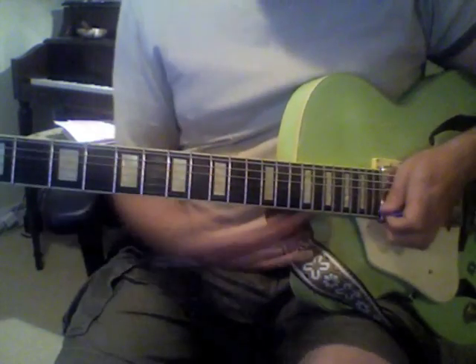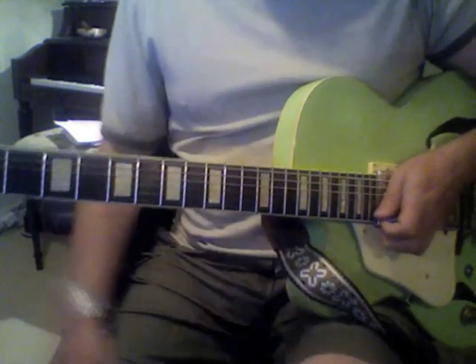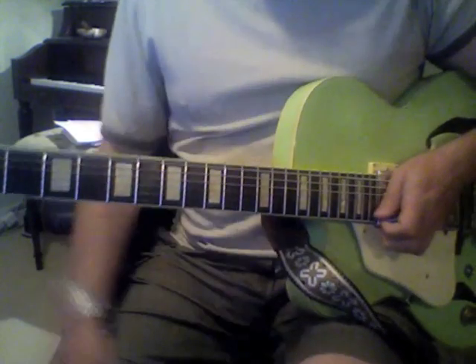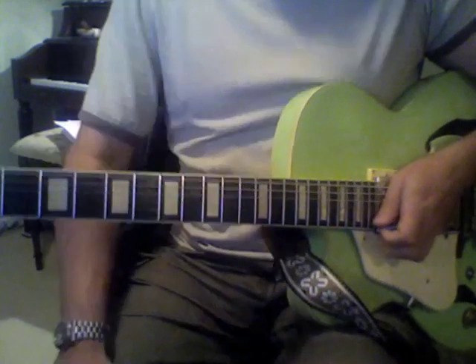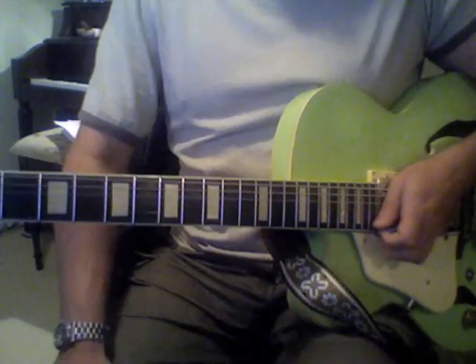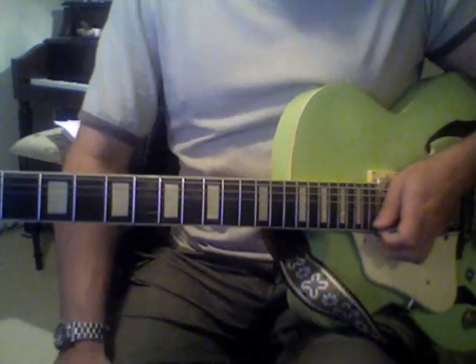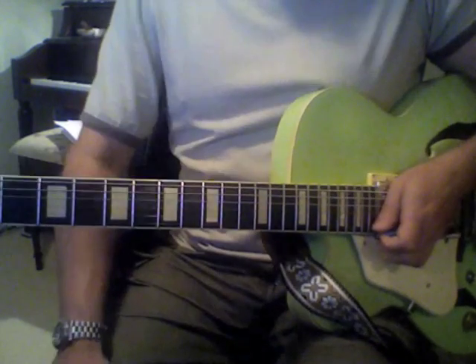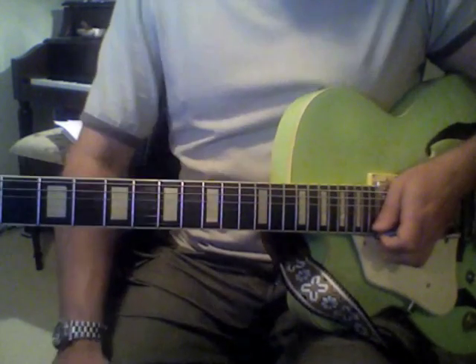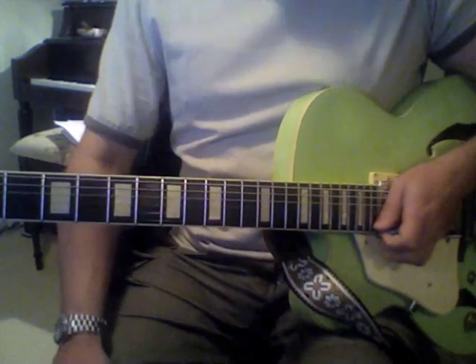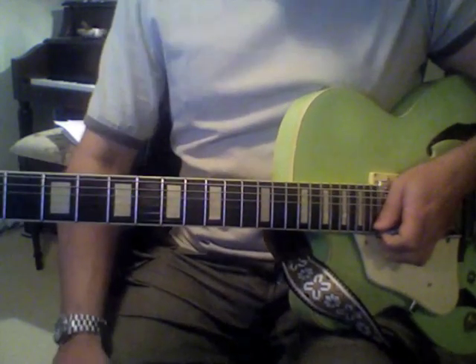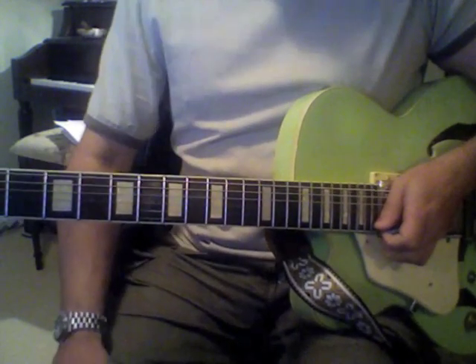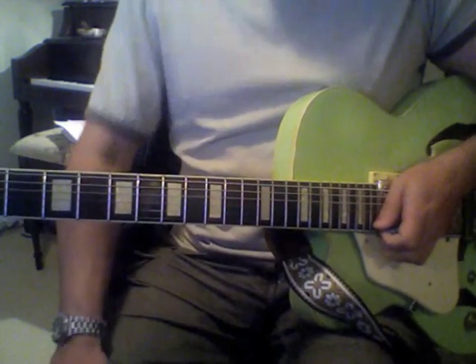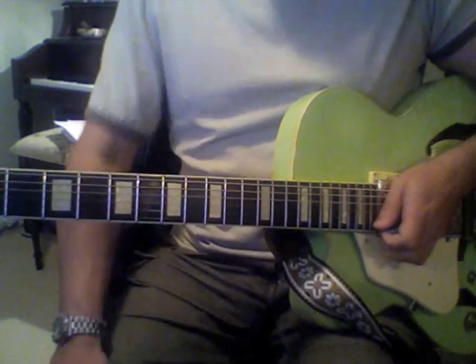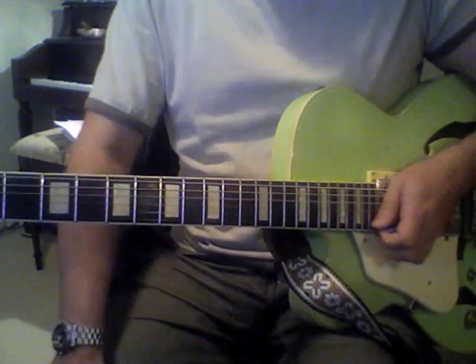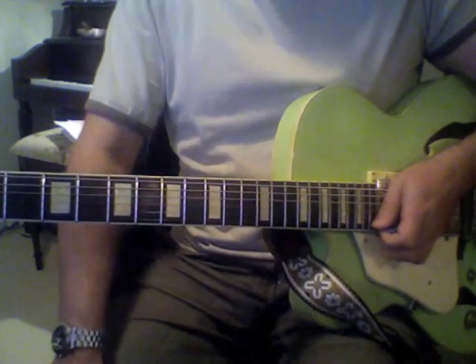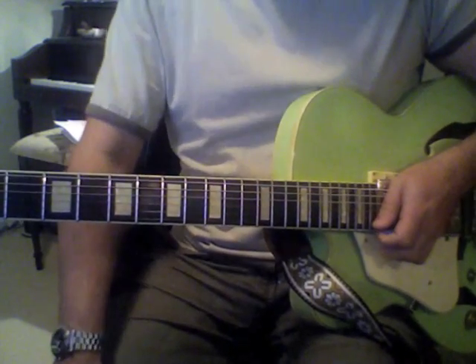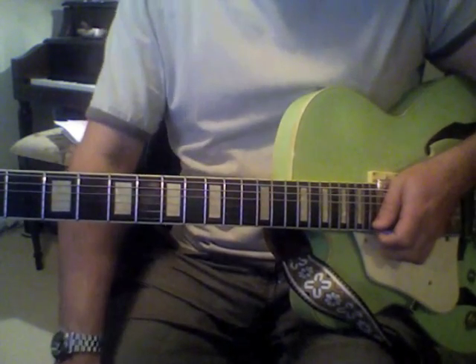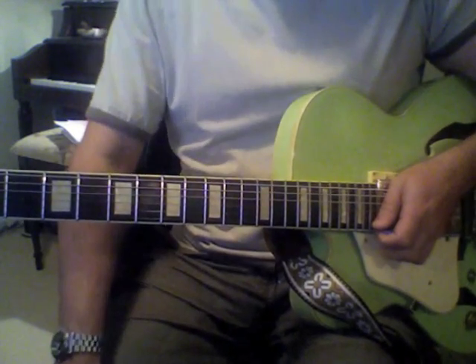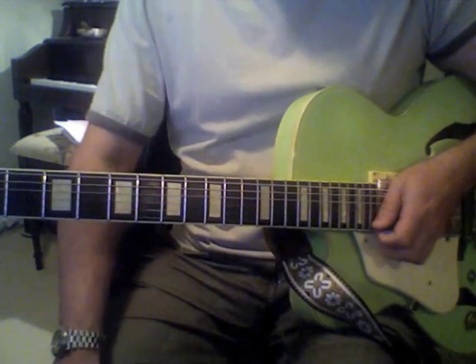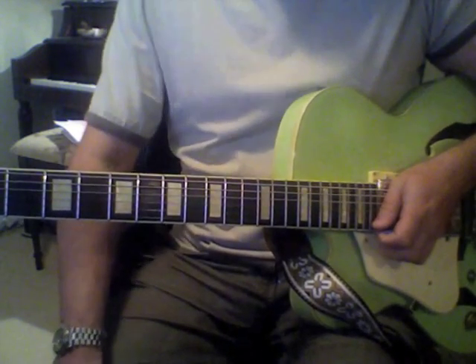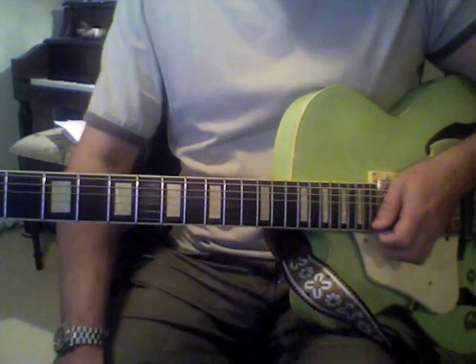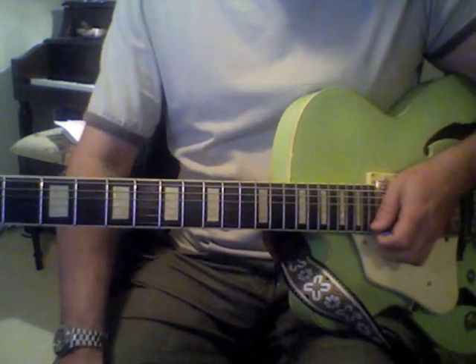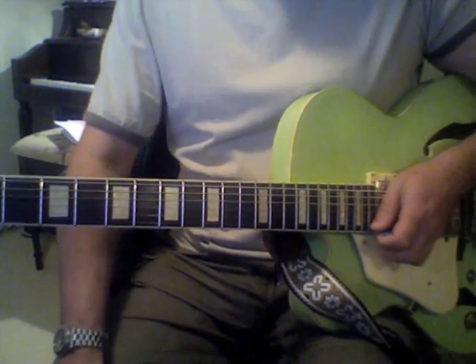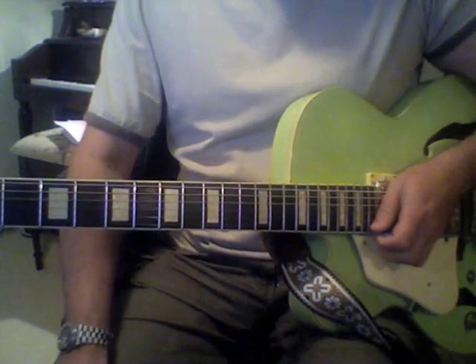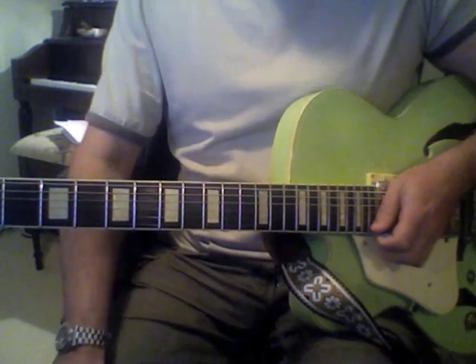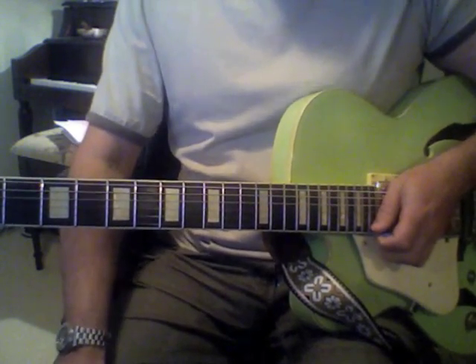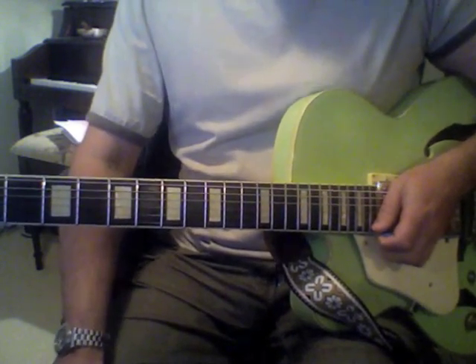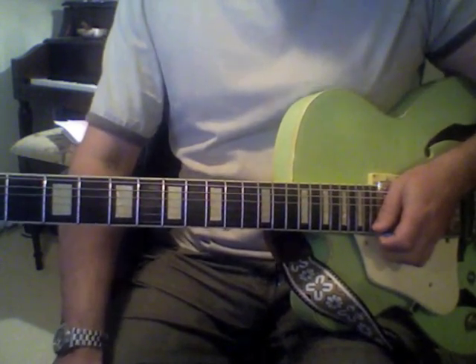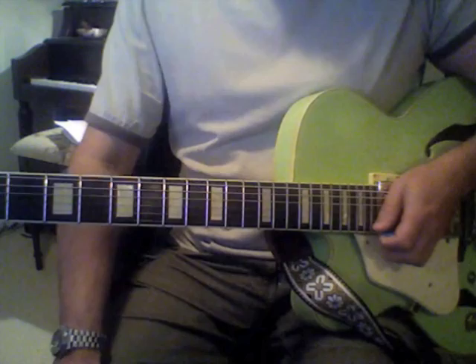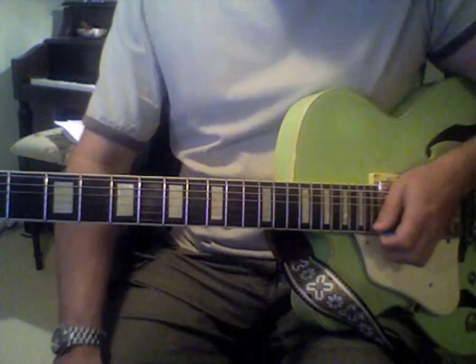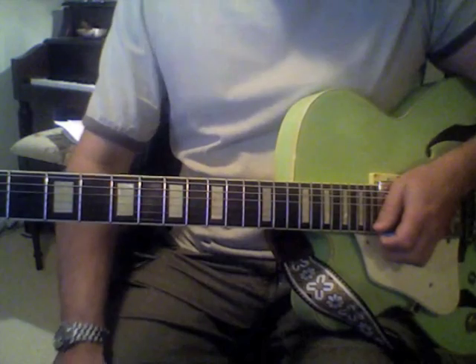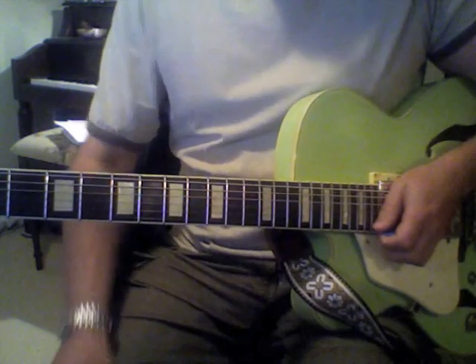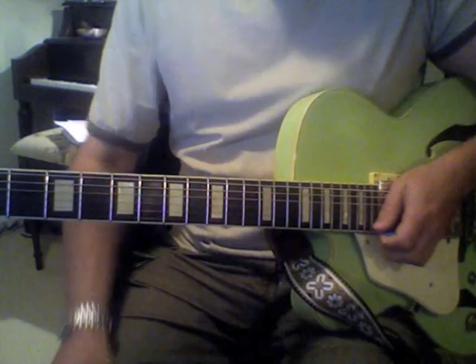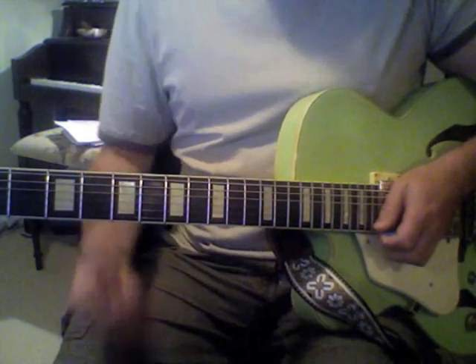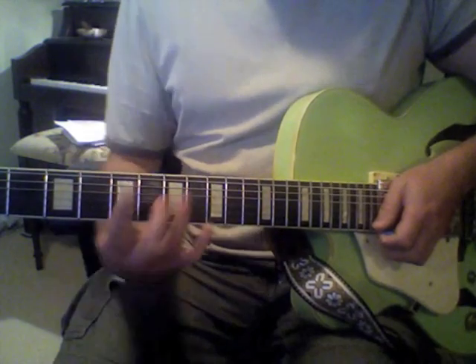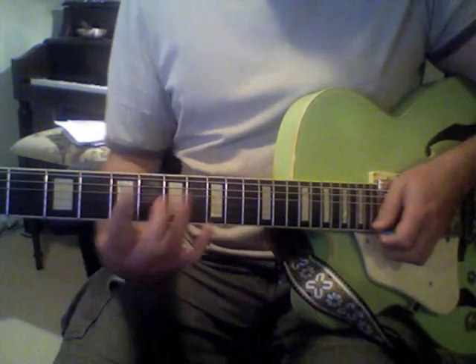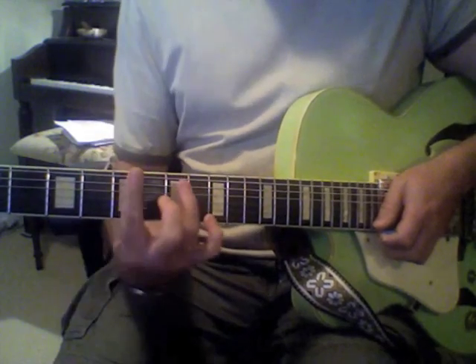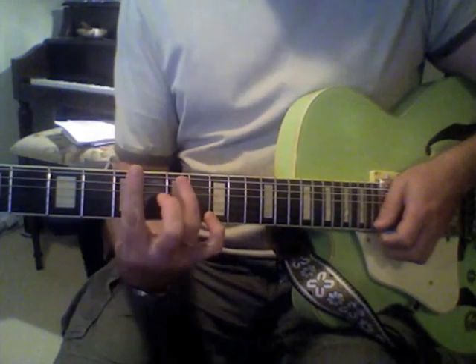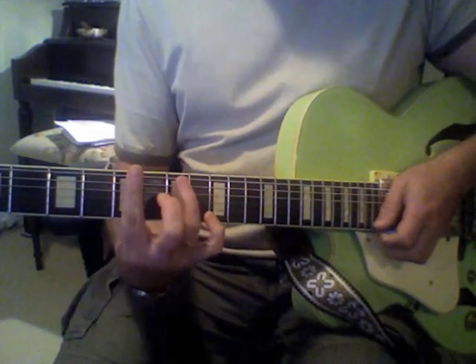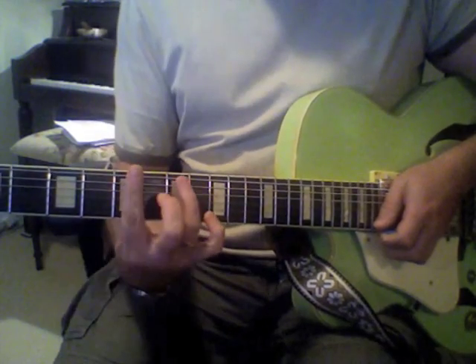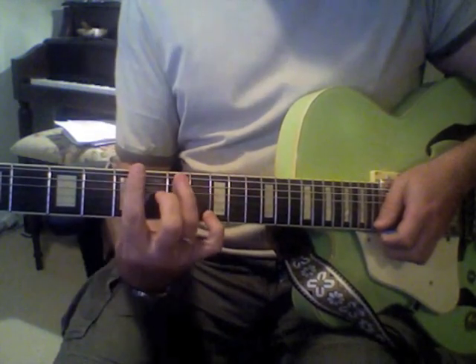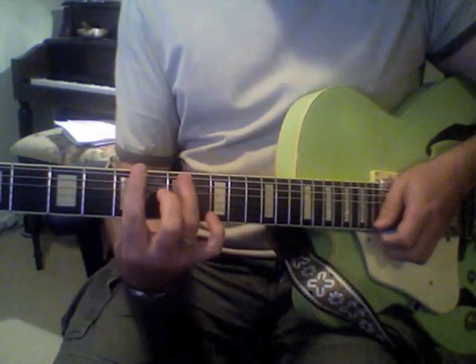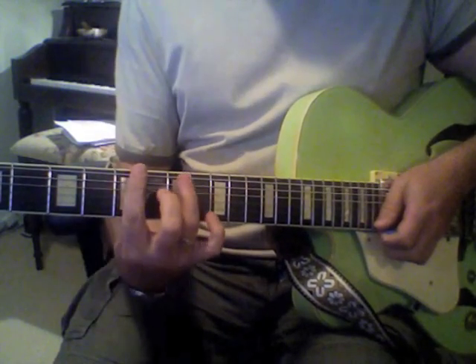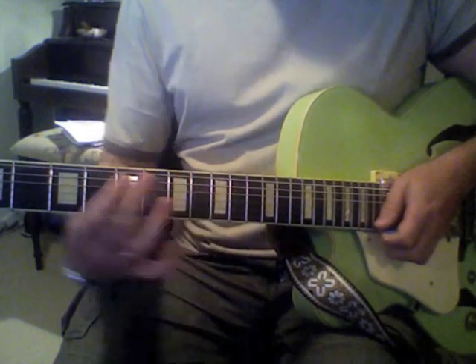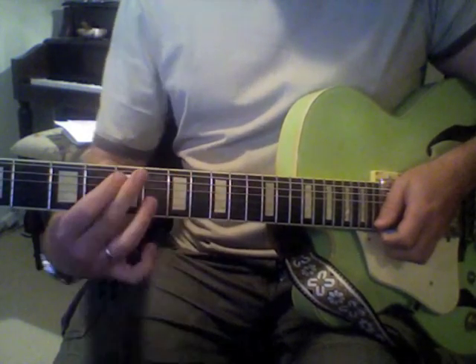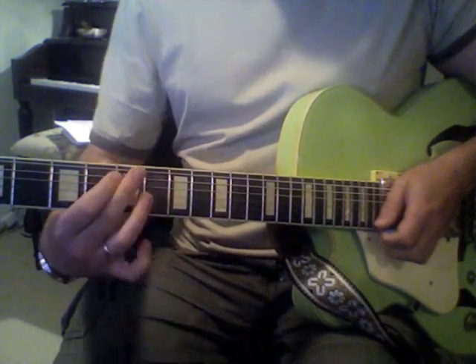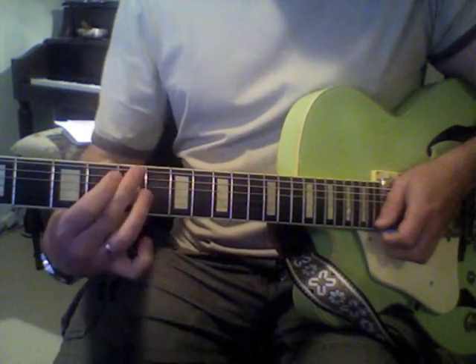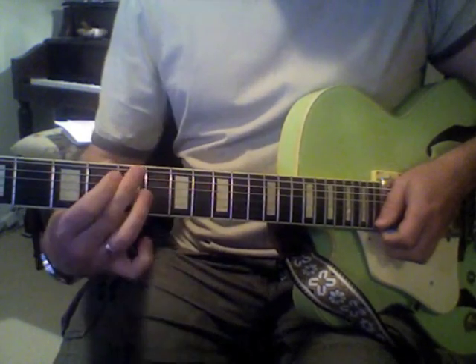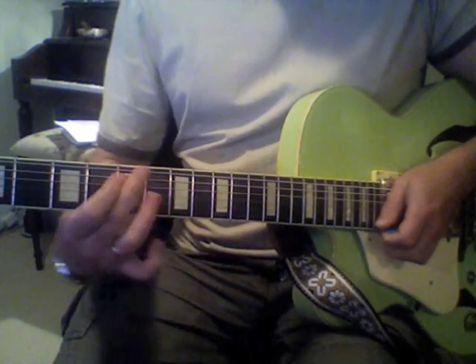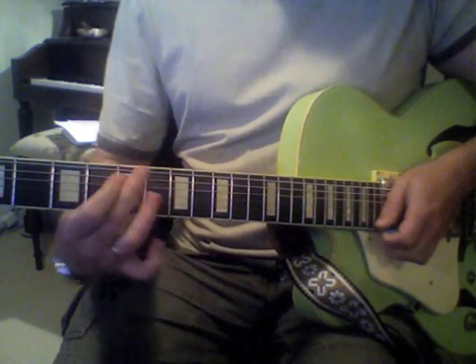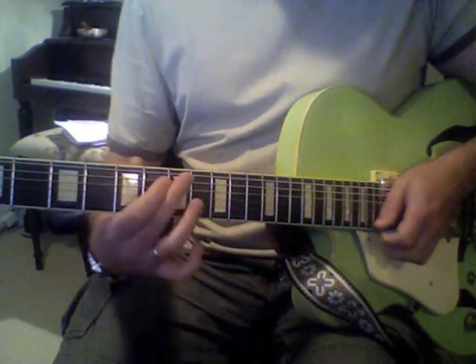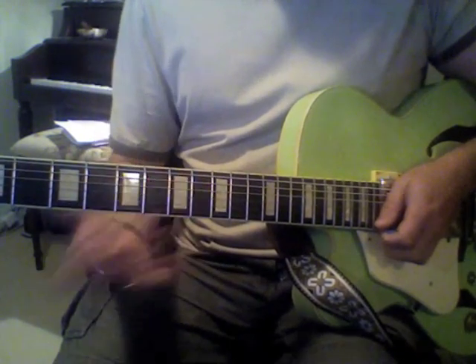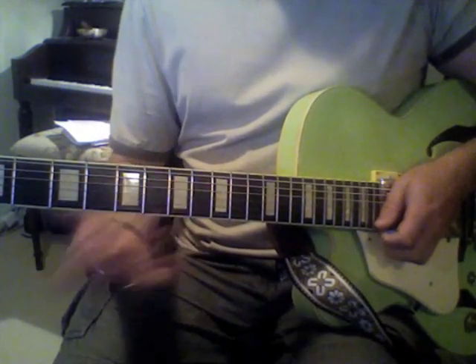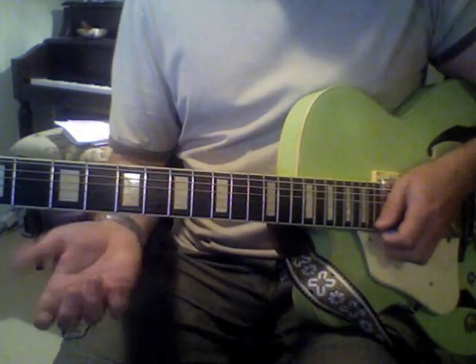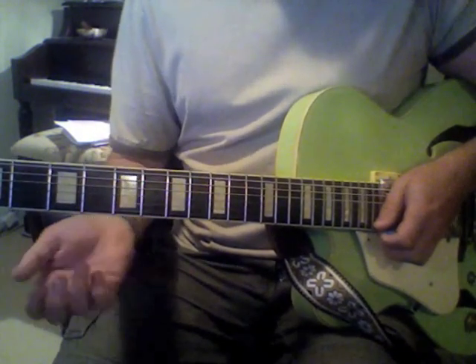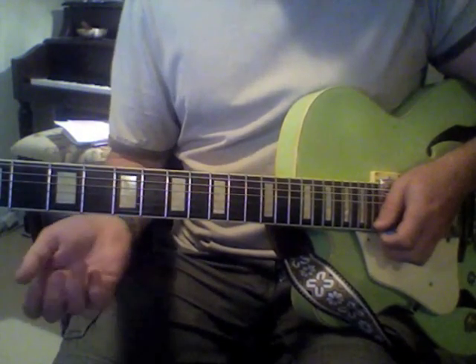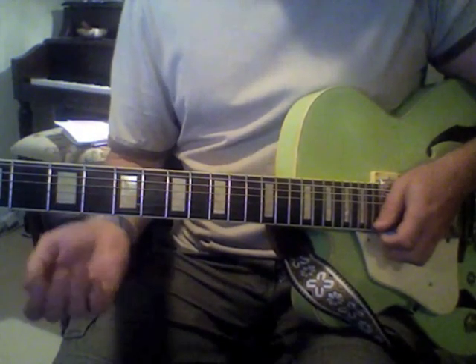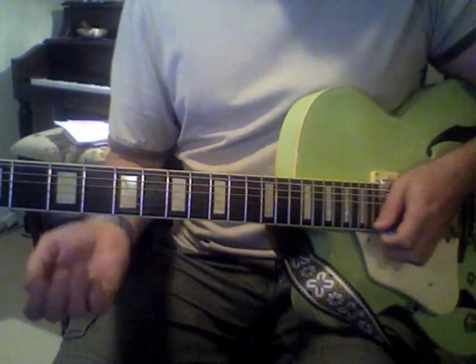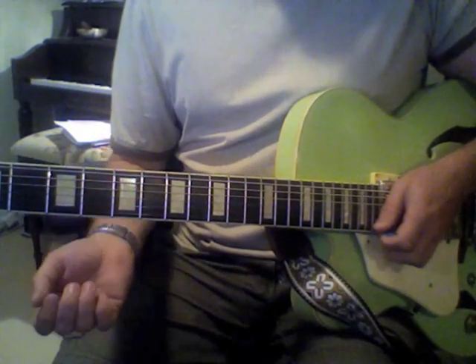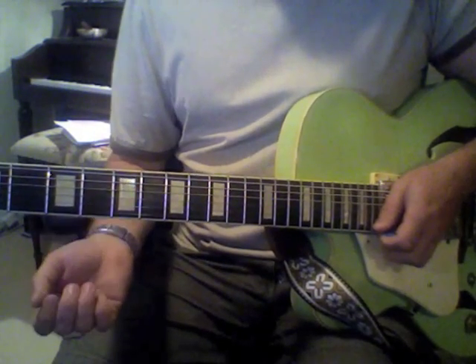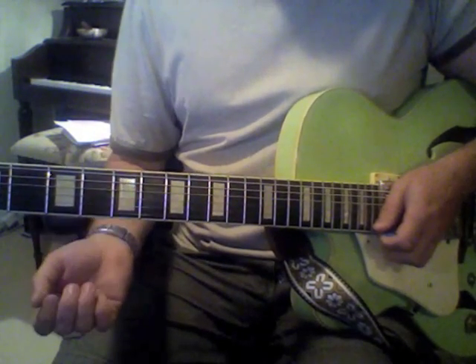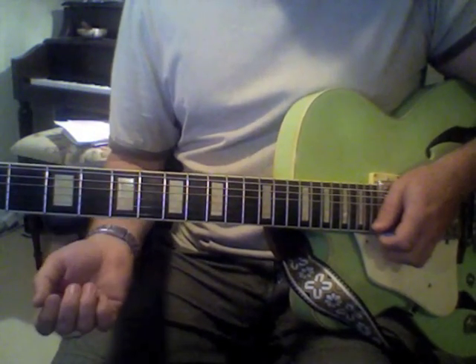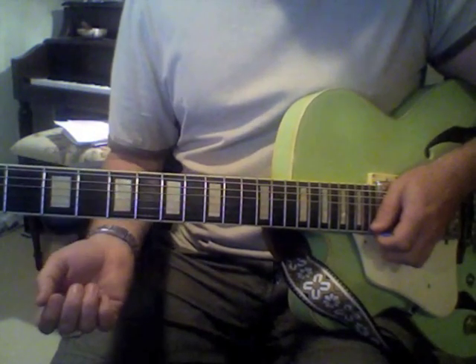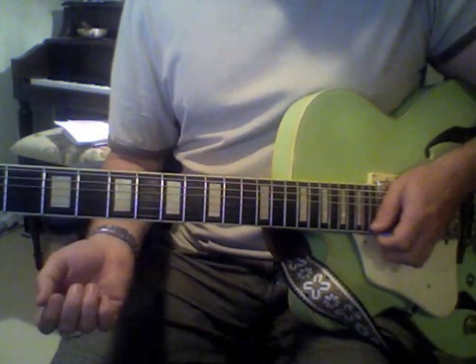So that's an easy way you can add some notes to the existing blues scale to make it sound a little more specific to the chords that you're actually playing.